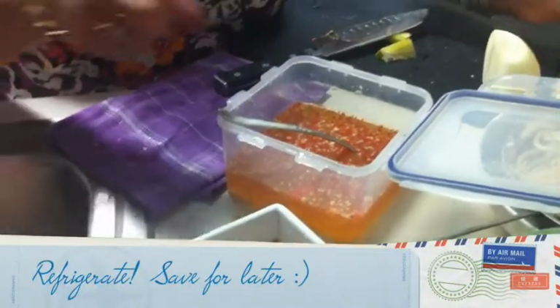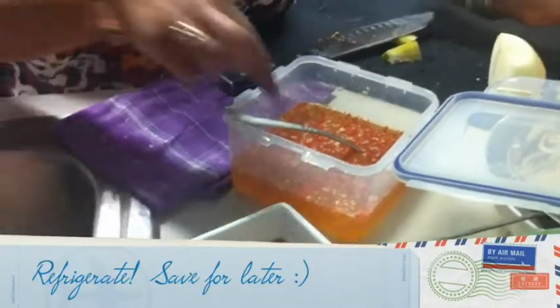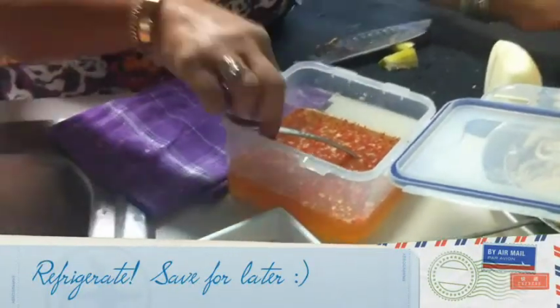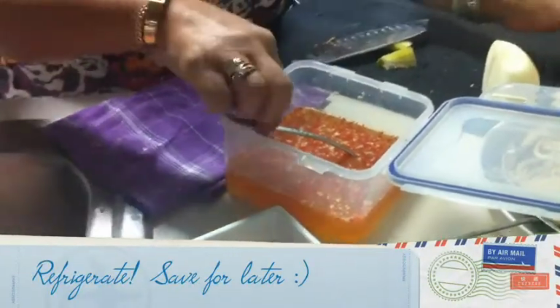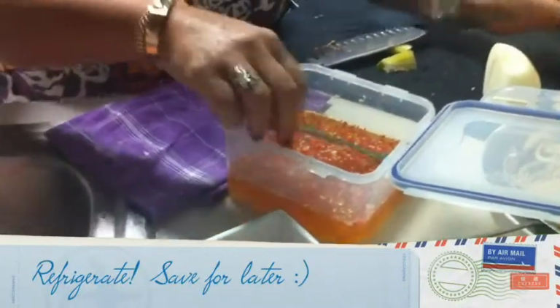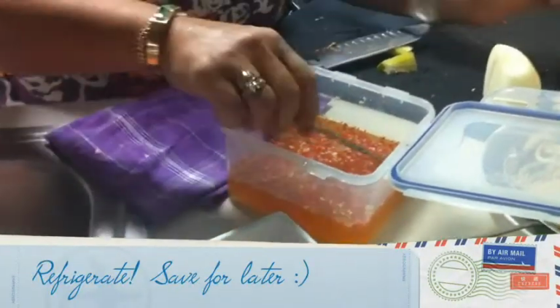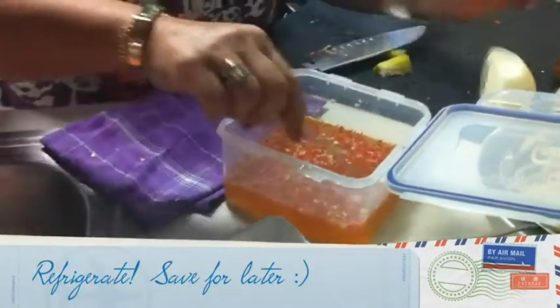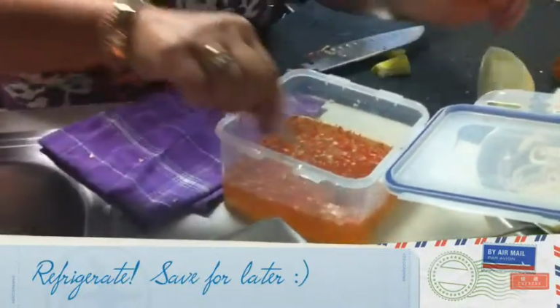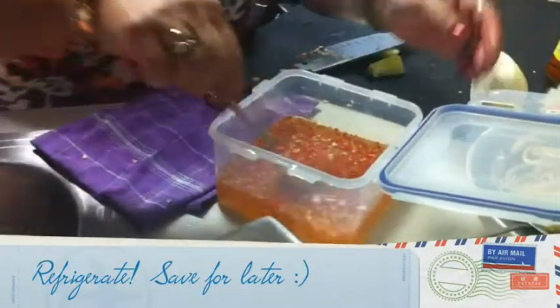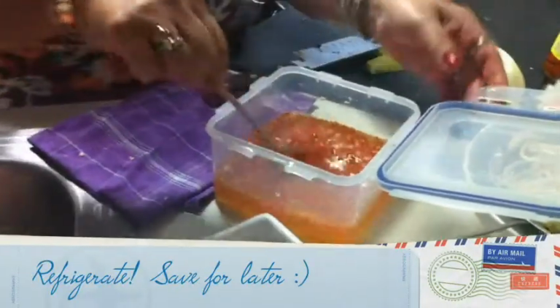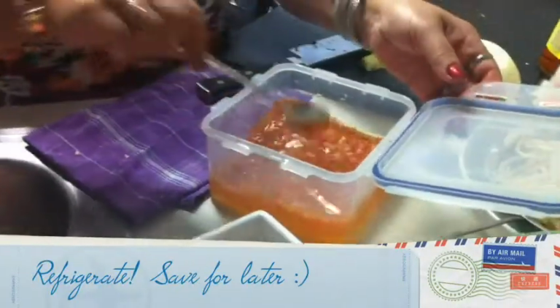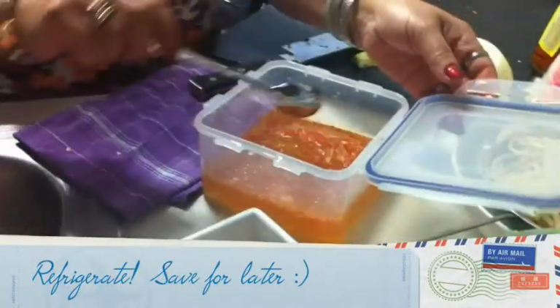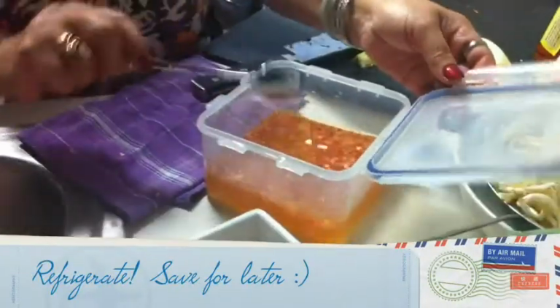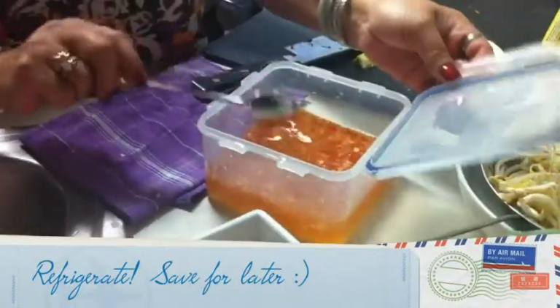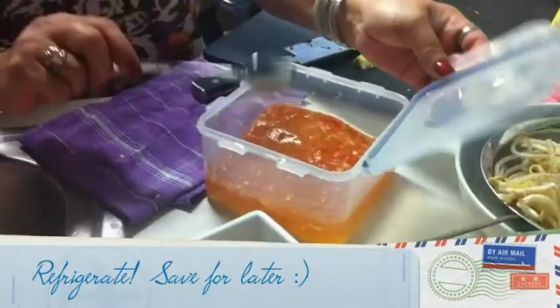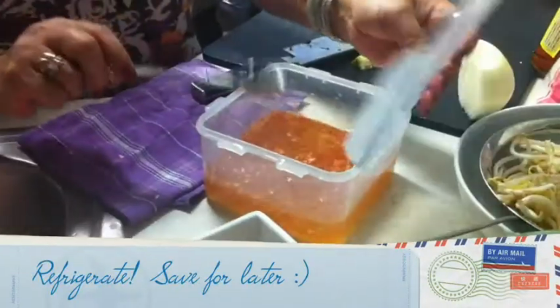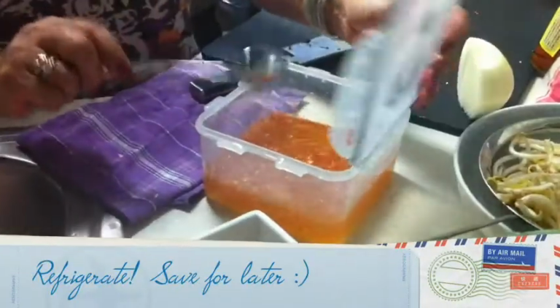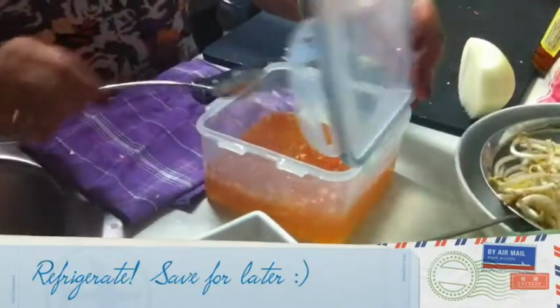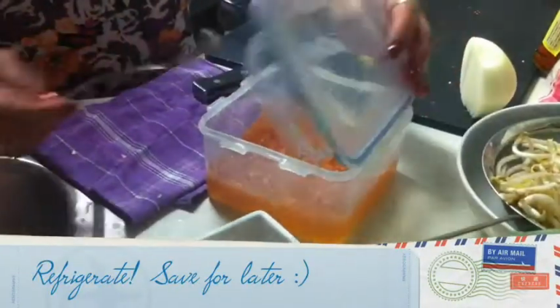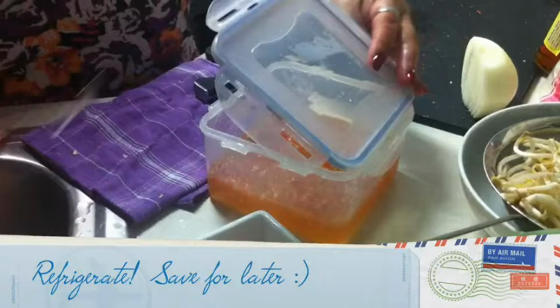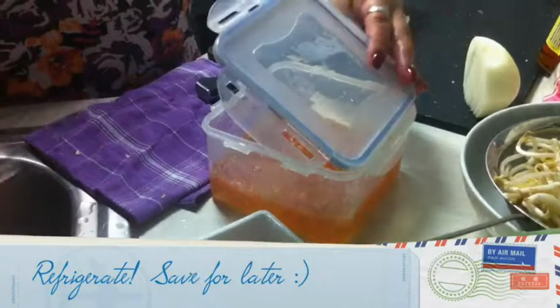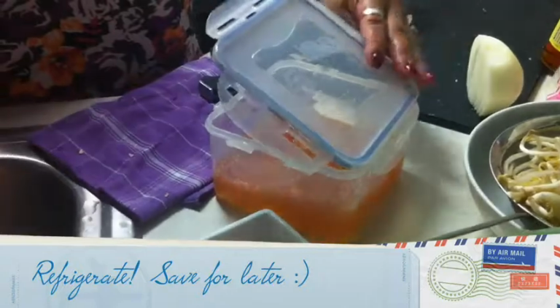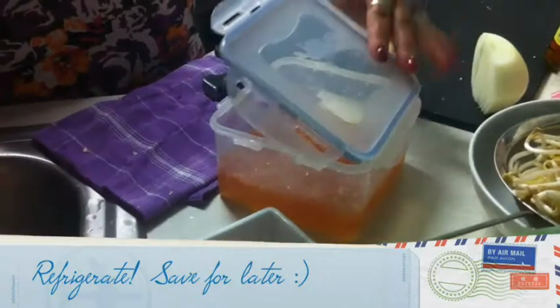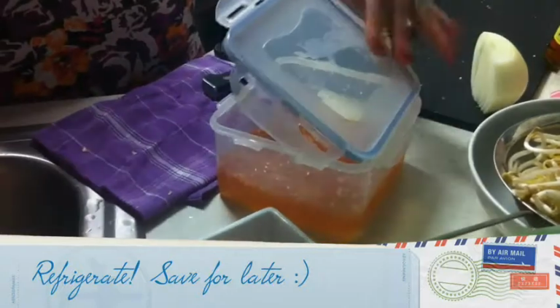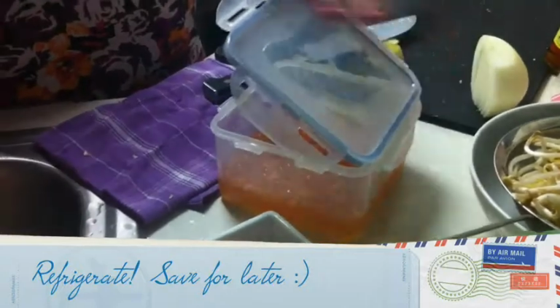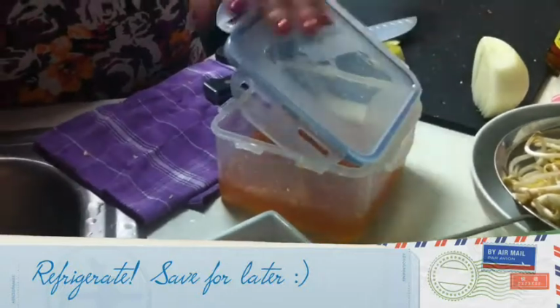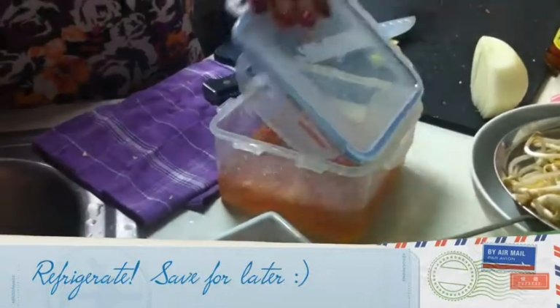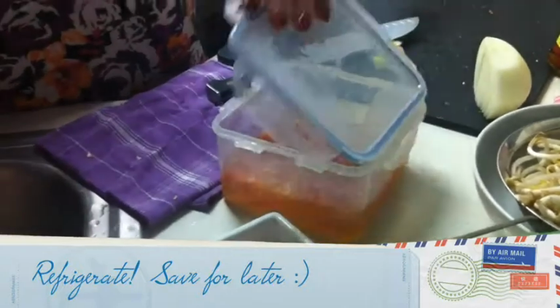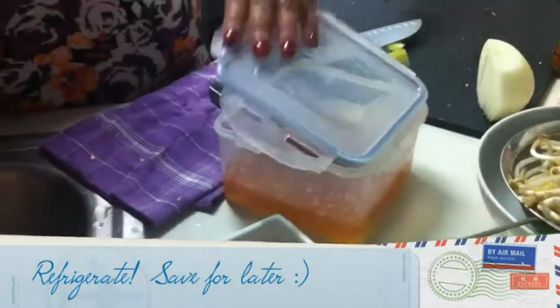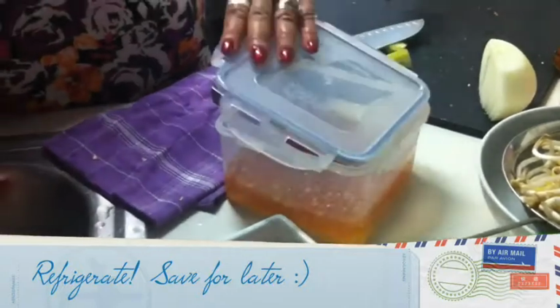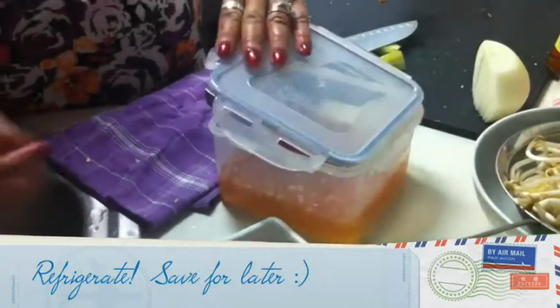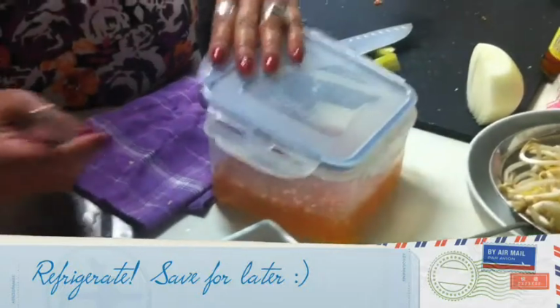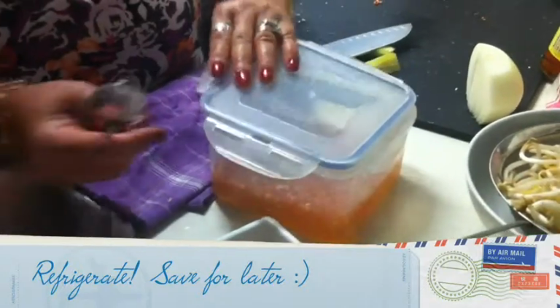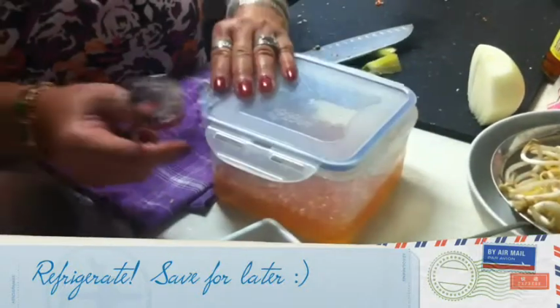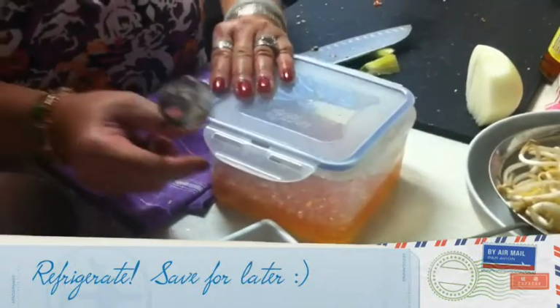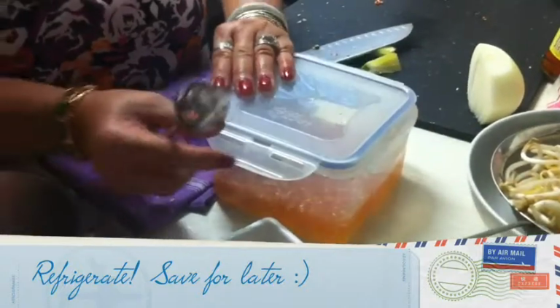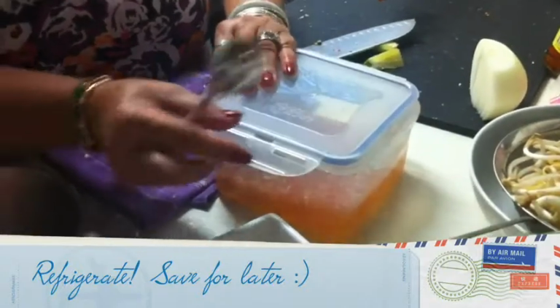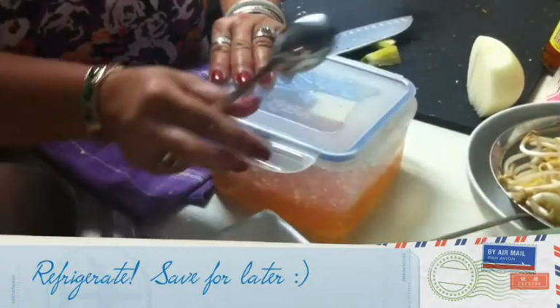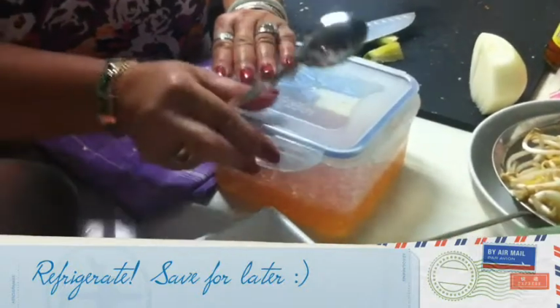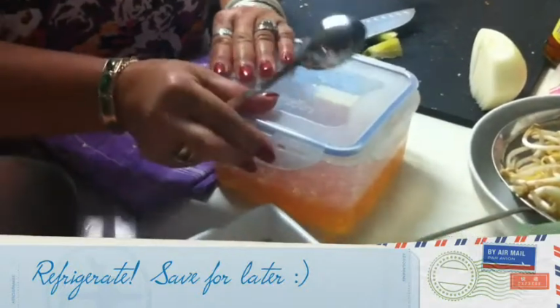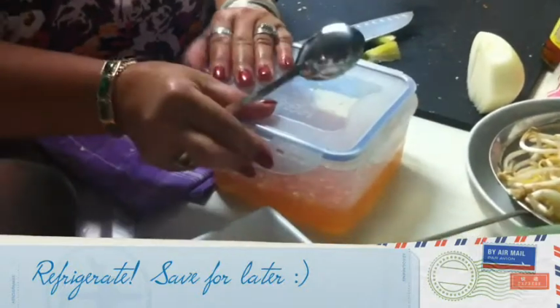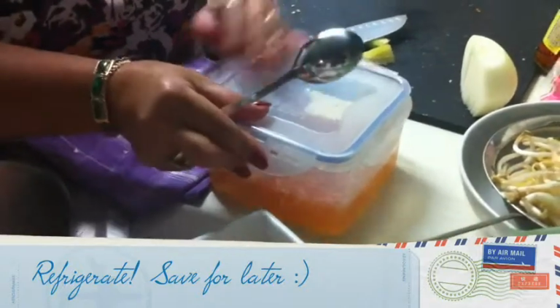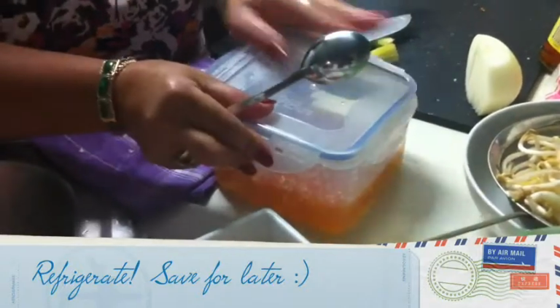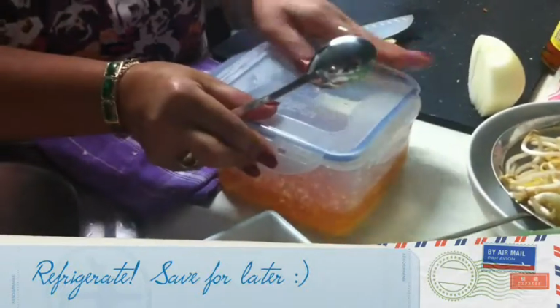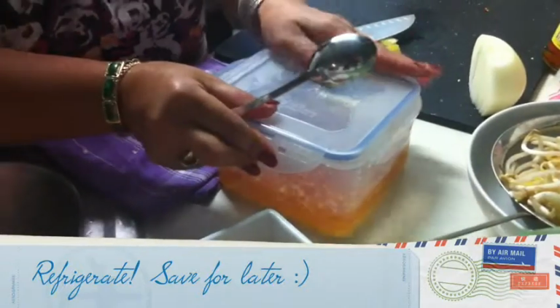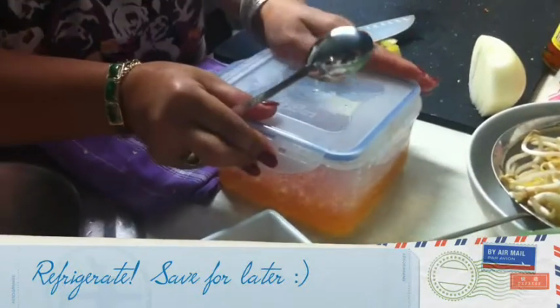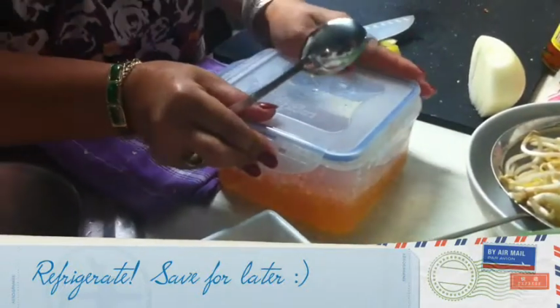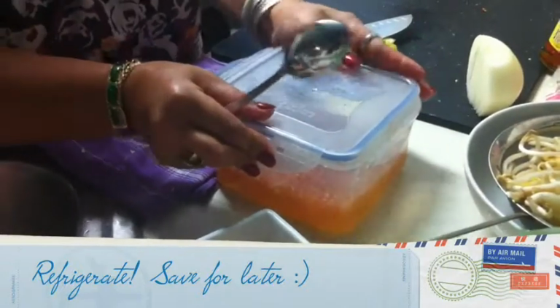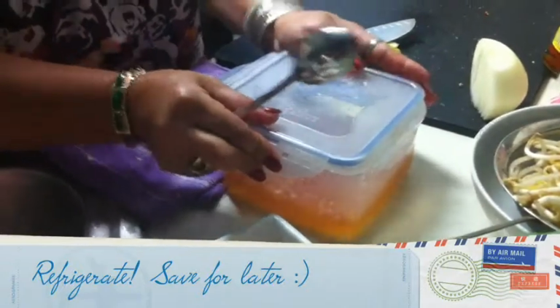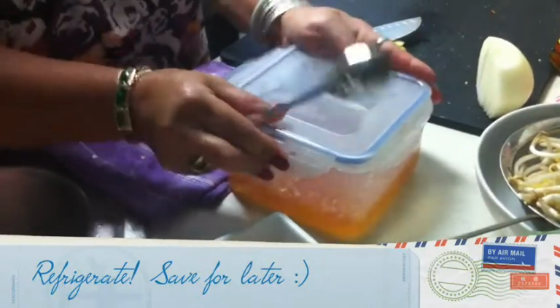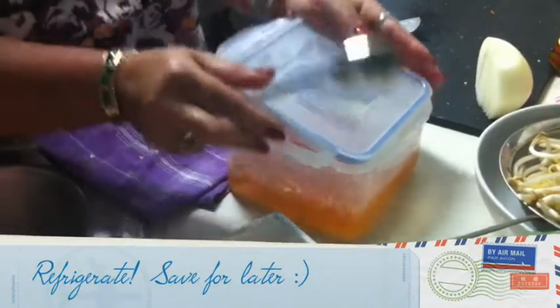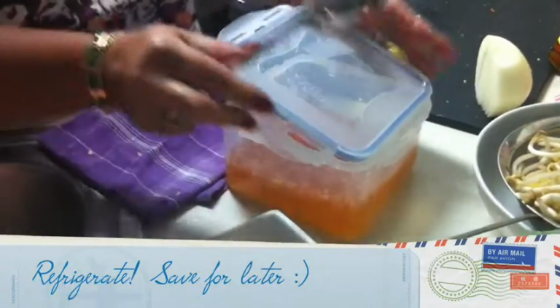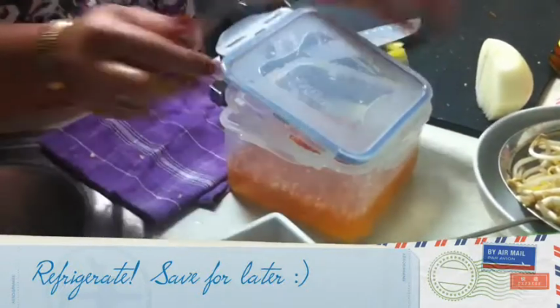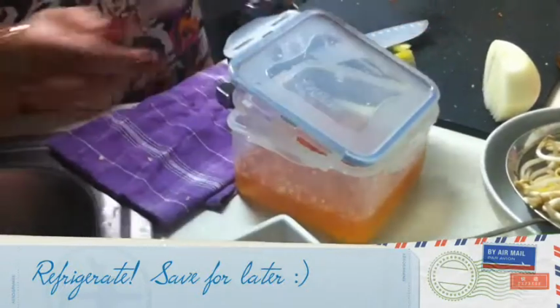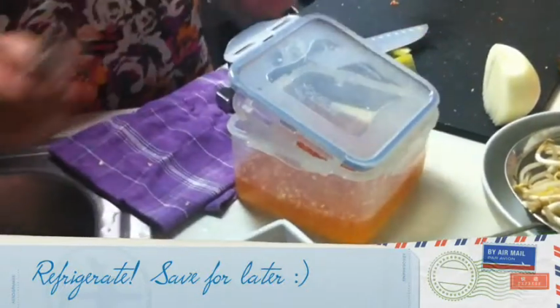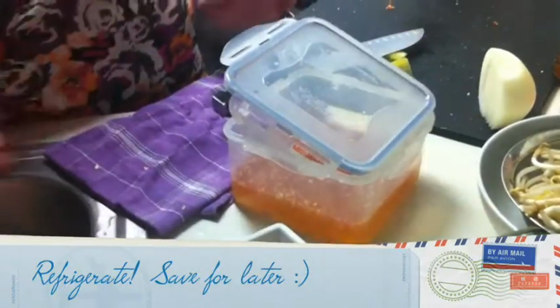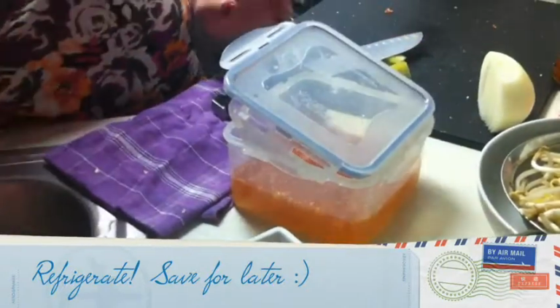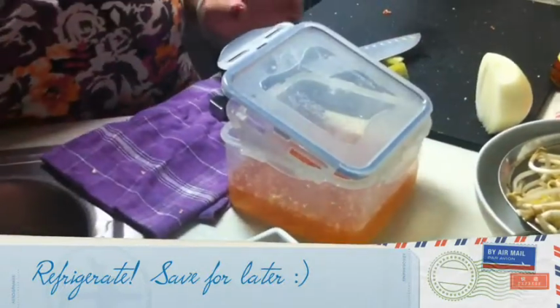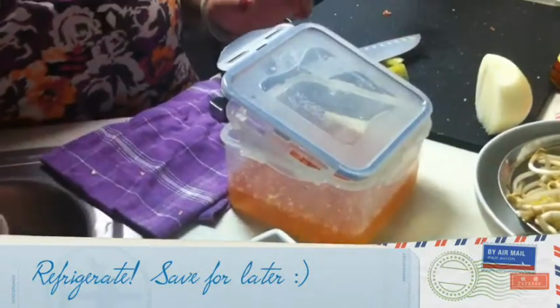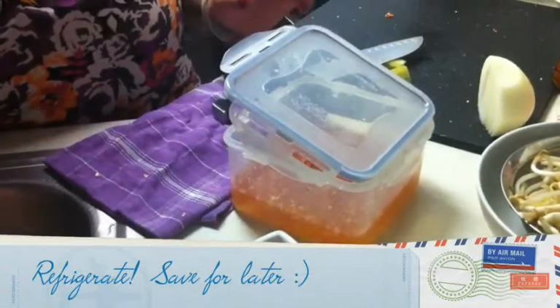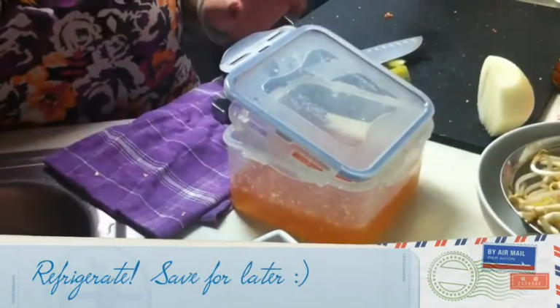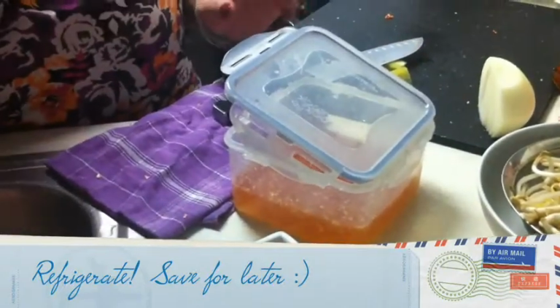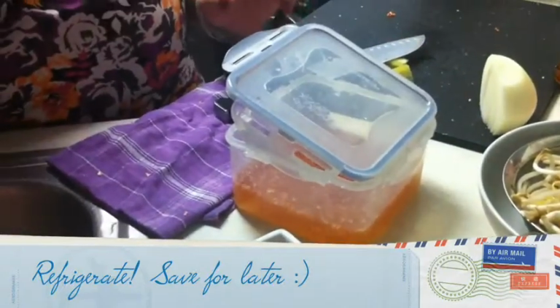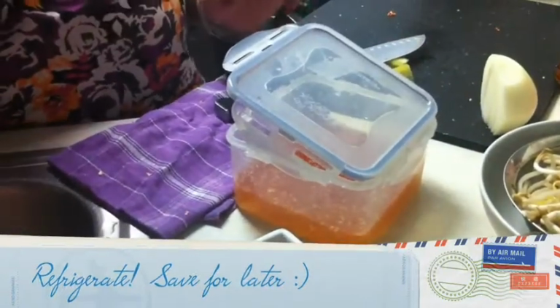Wow. Soak that a little bit and later on we'll serve it. That tastes really good. I like that. Thank you — easy, huh?